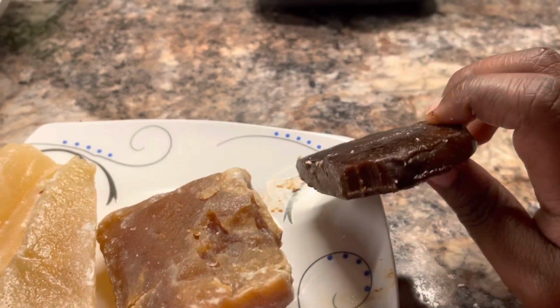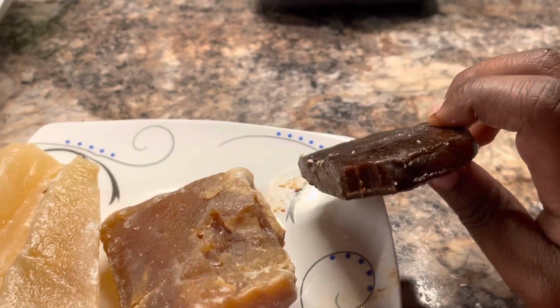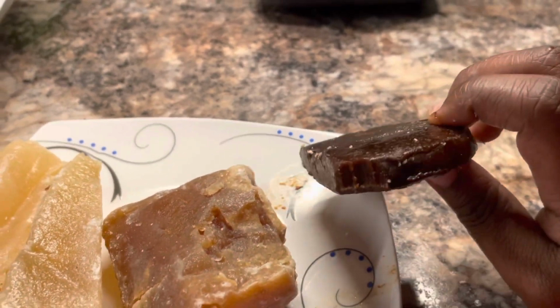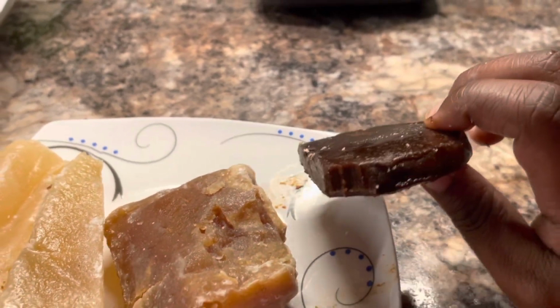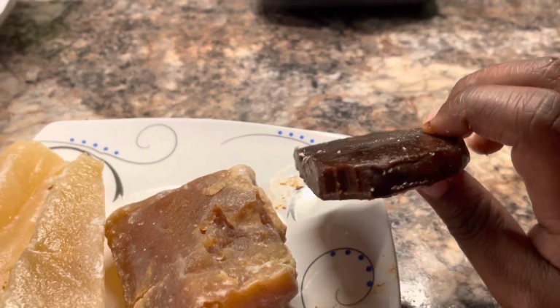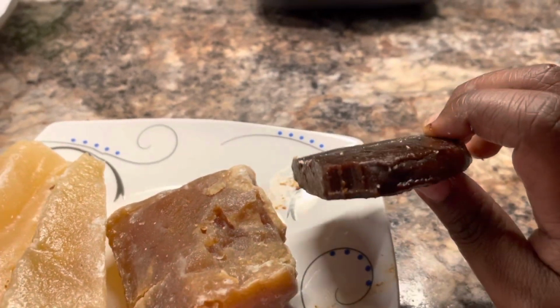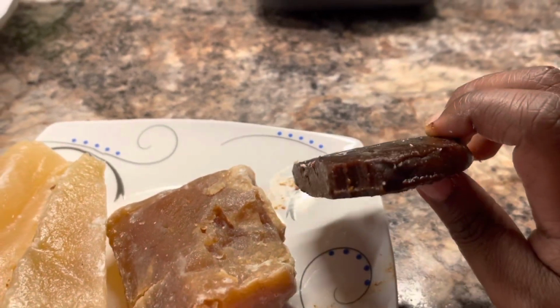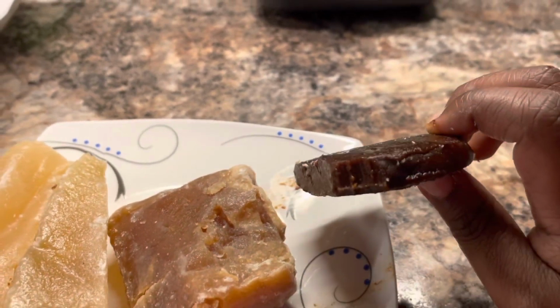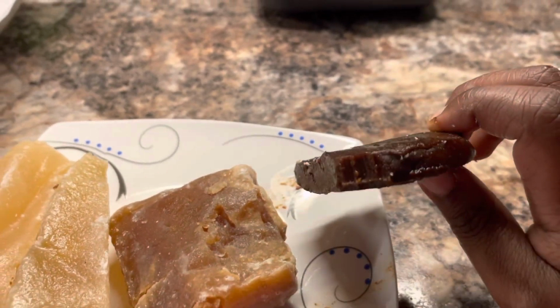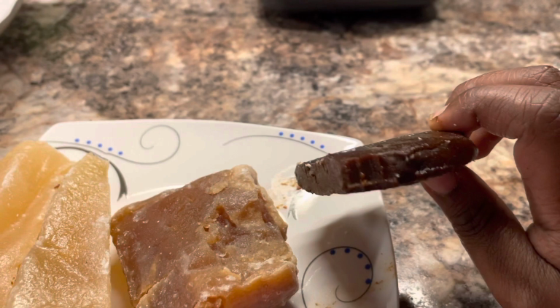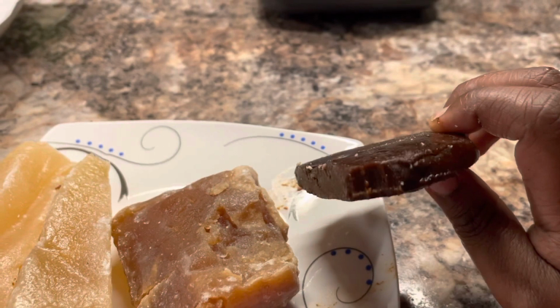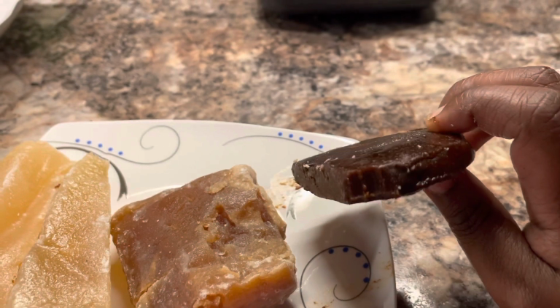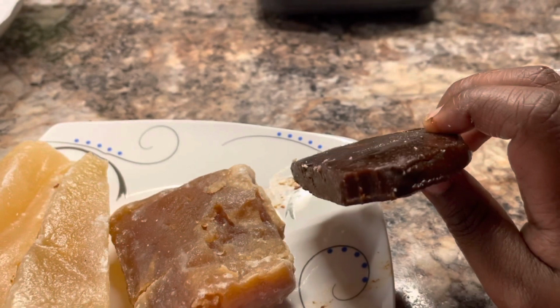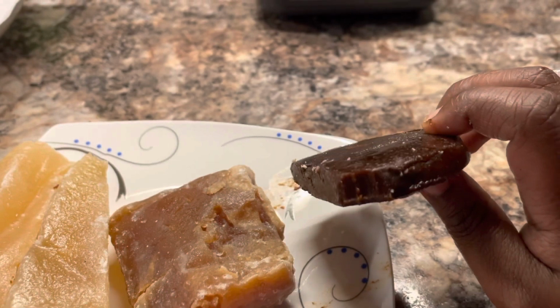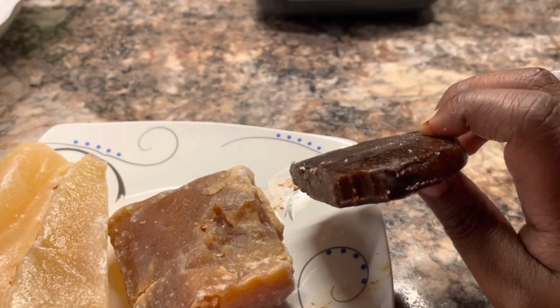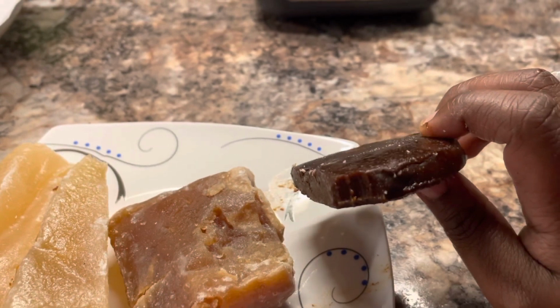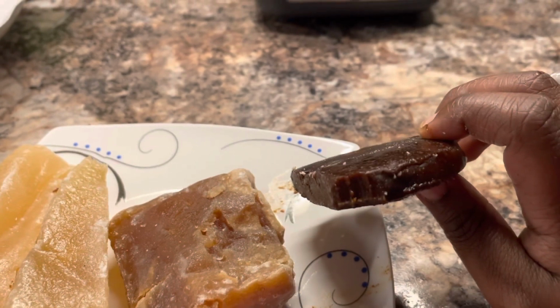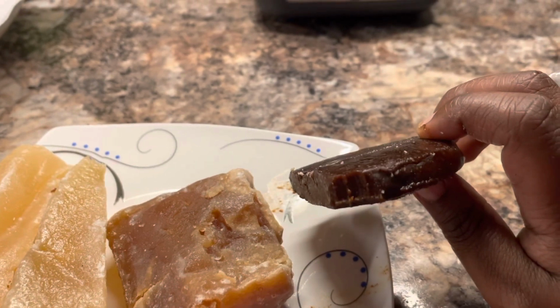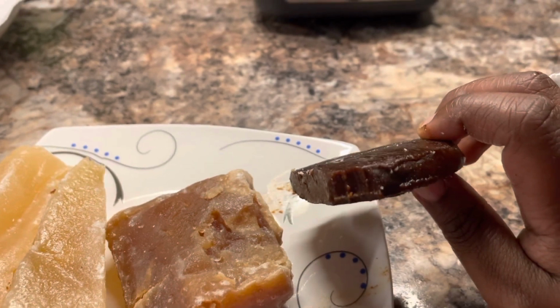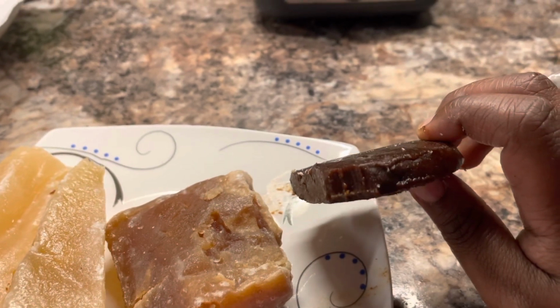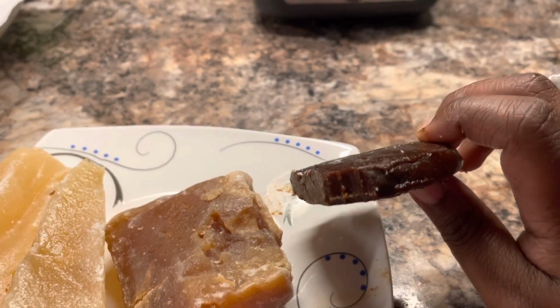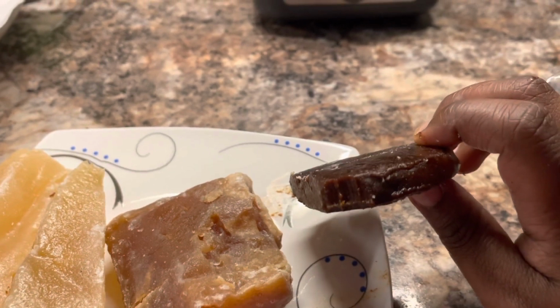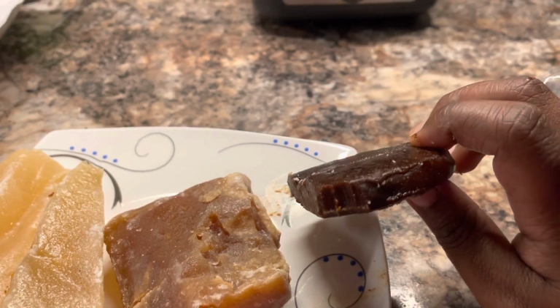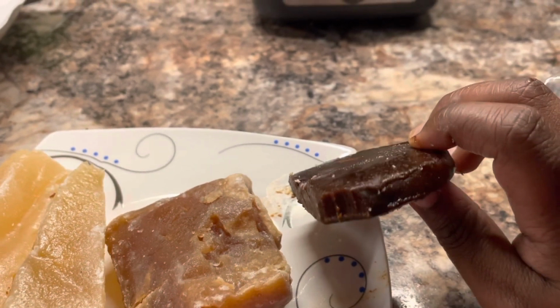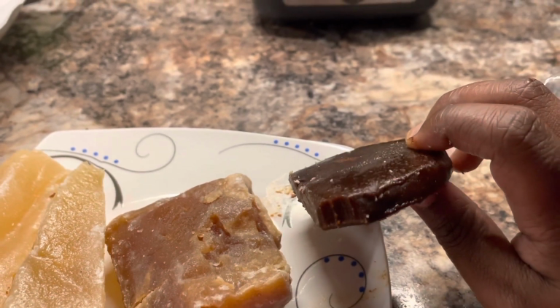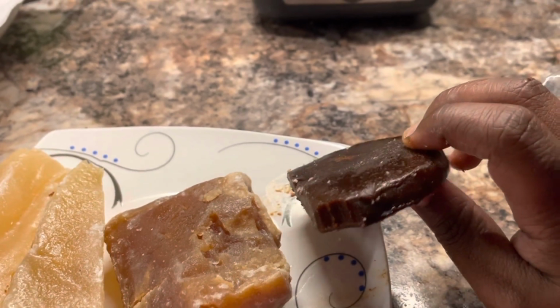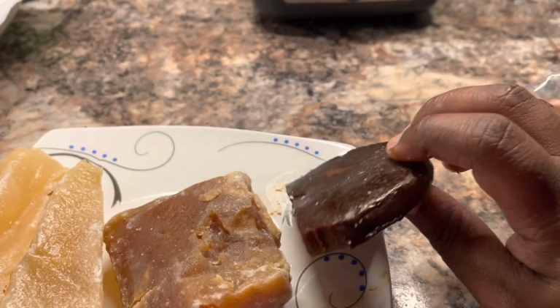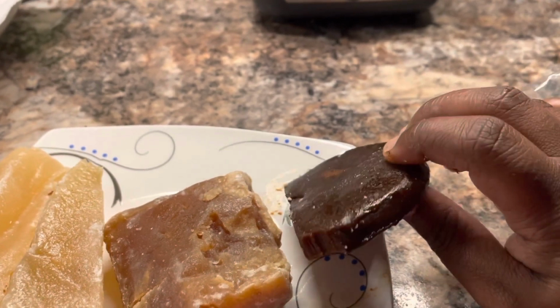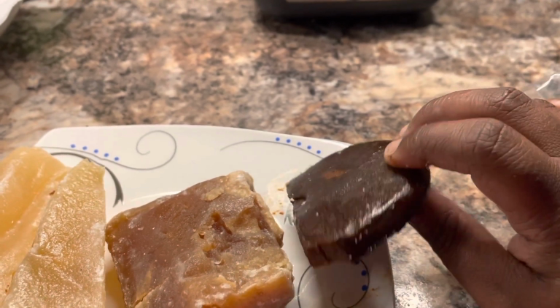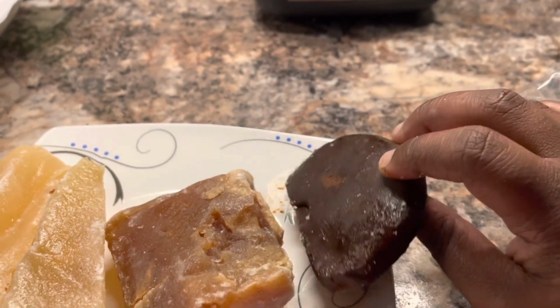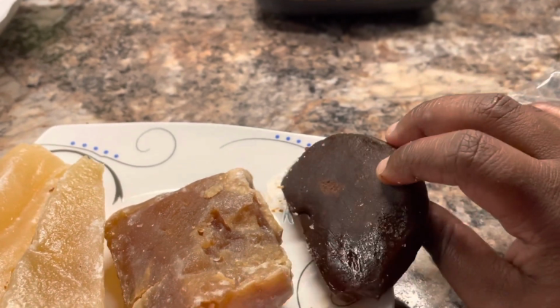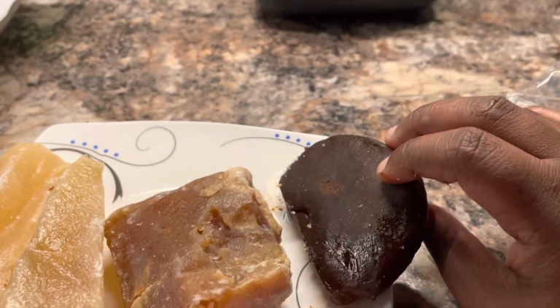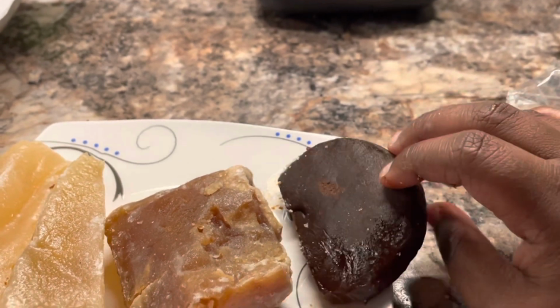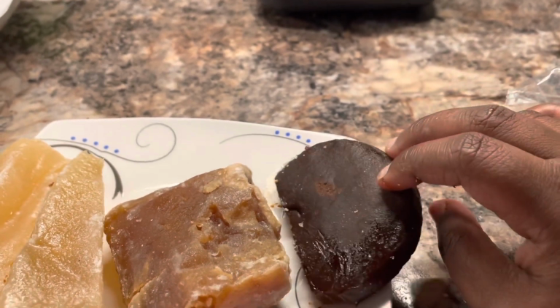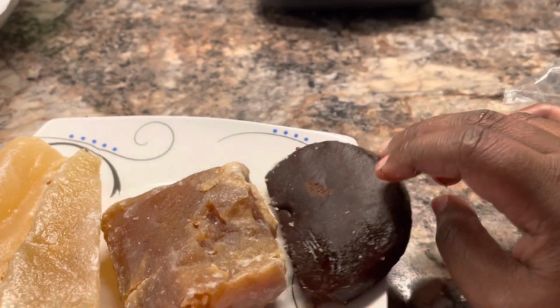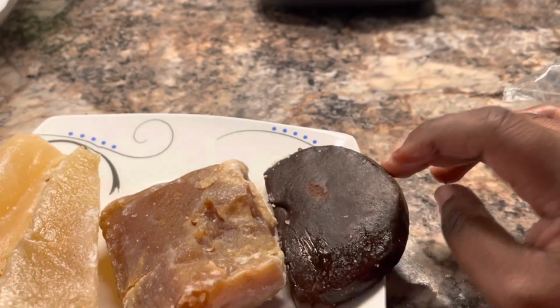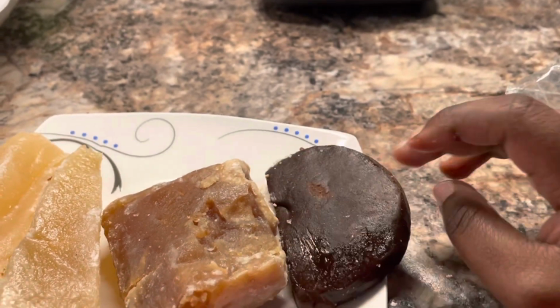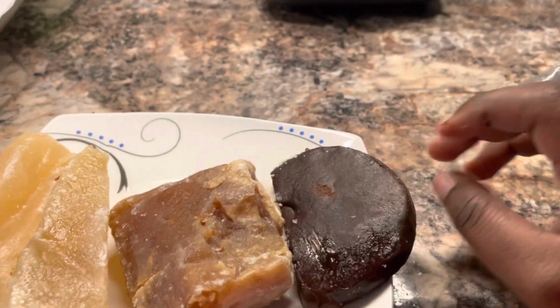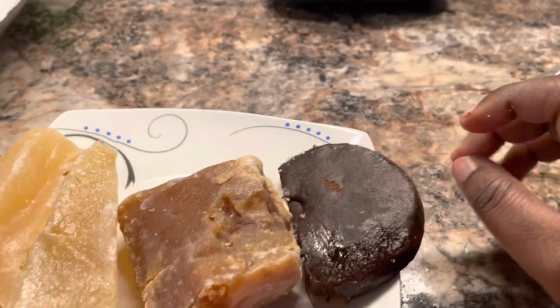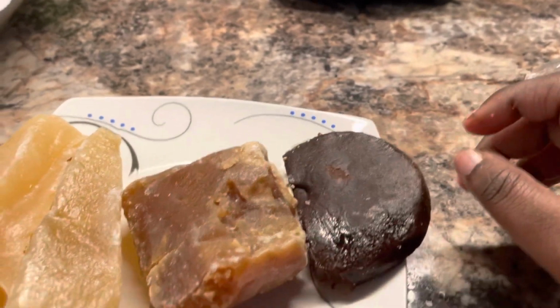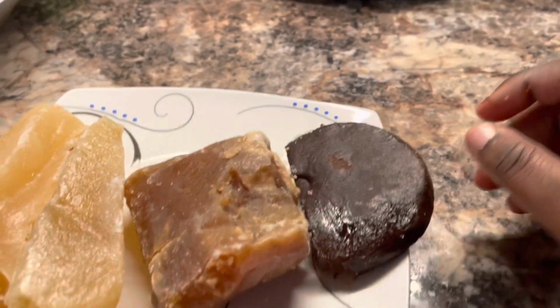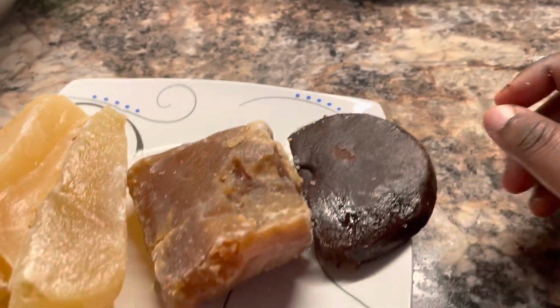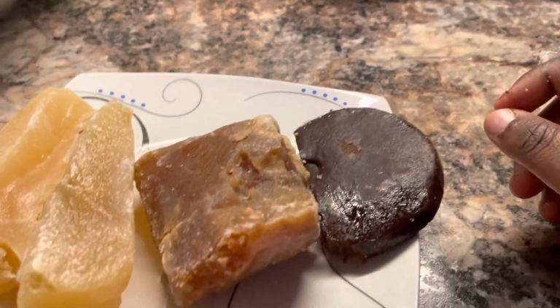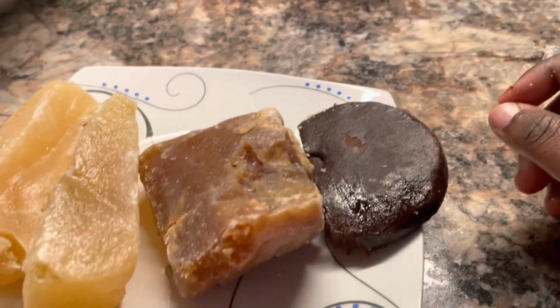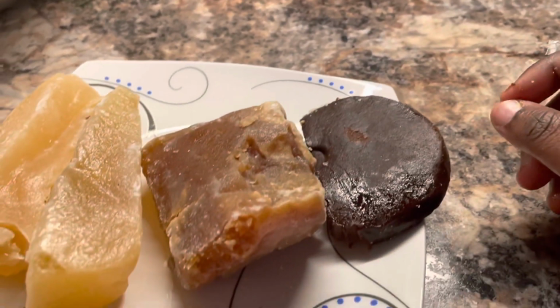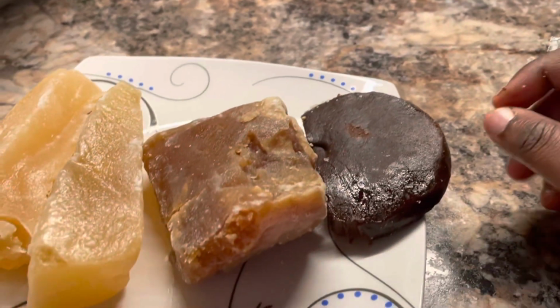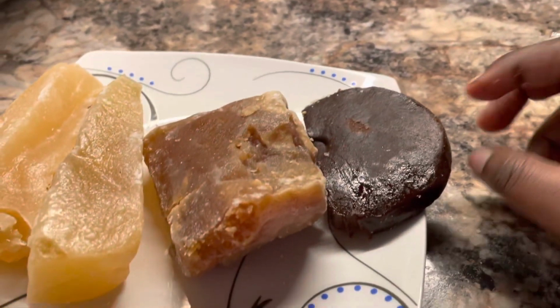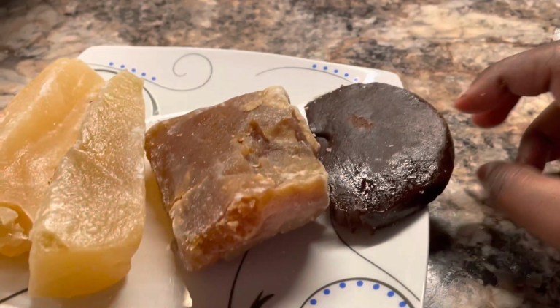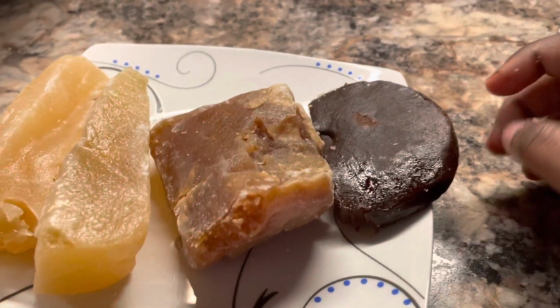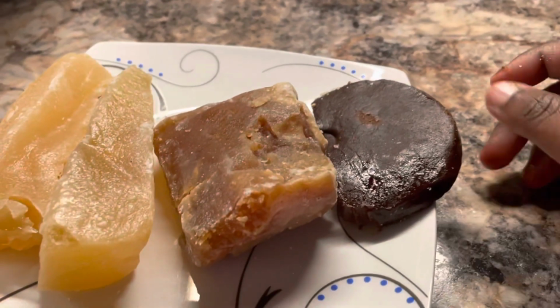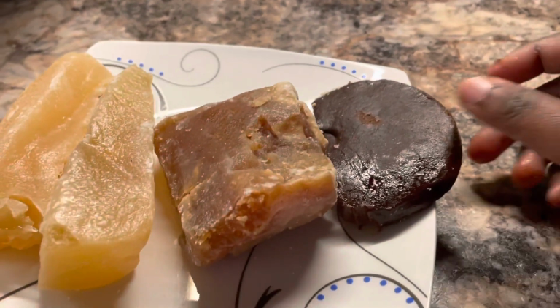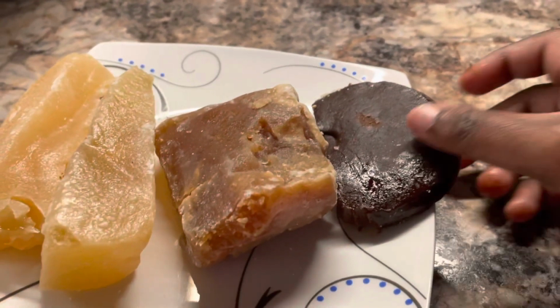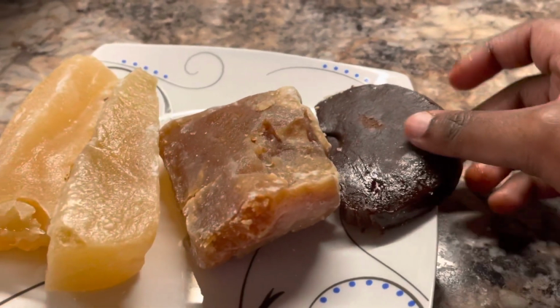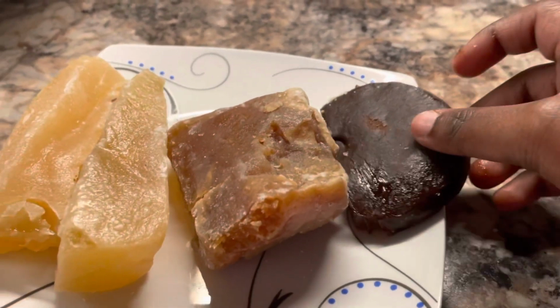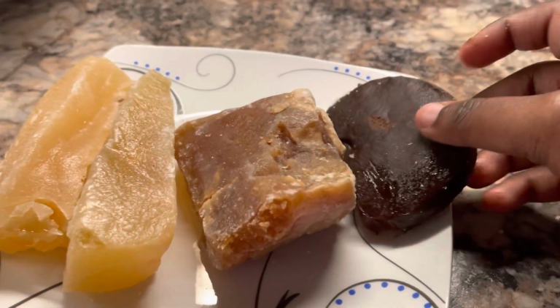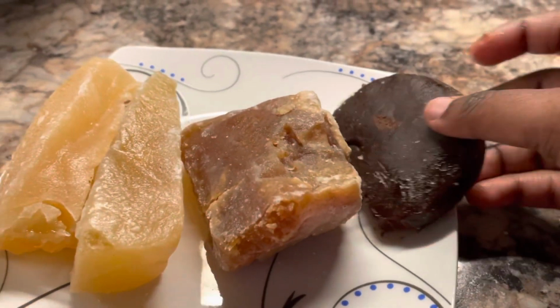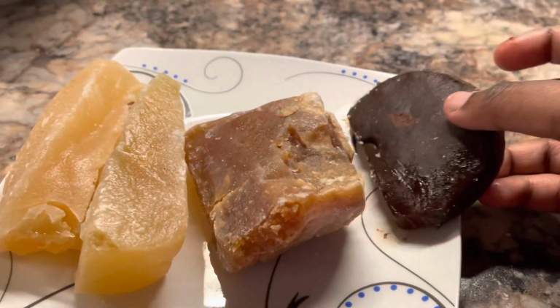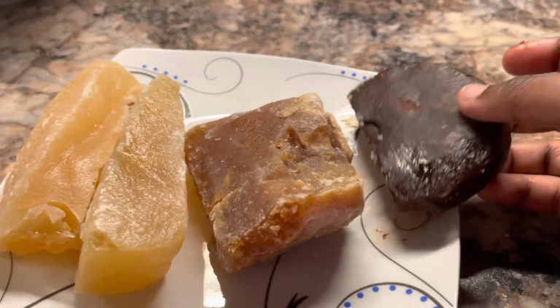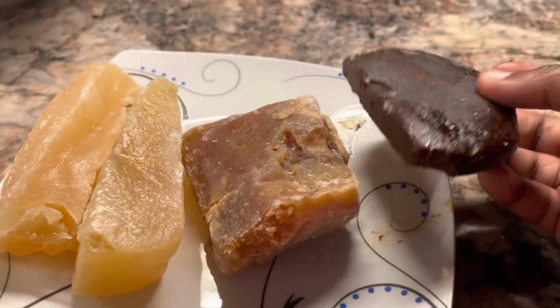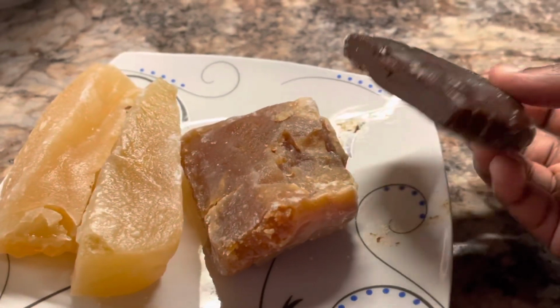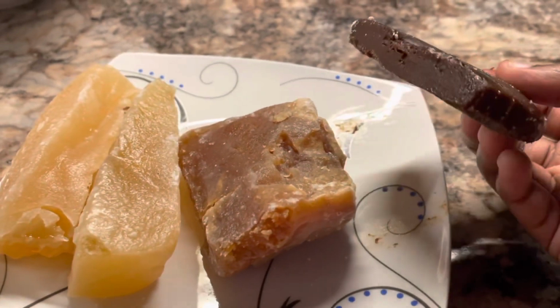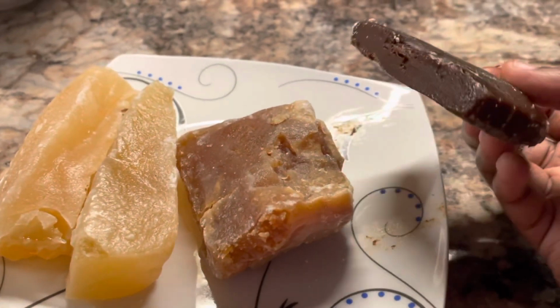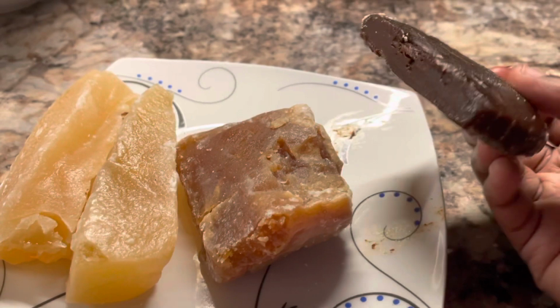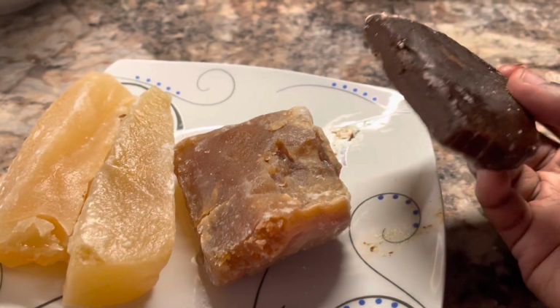It kind of reminds me of chocolate pudding, kind of thing, you know? But it tastes pretty good.